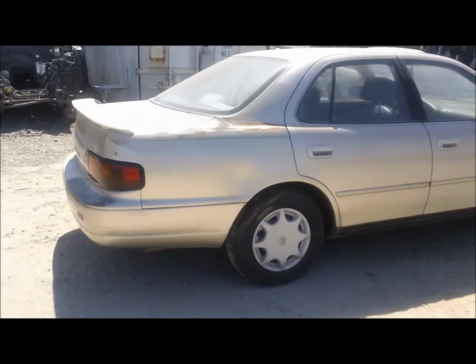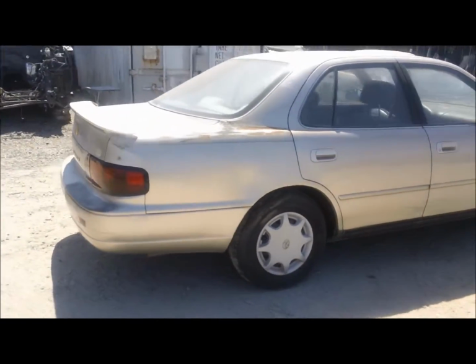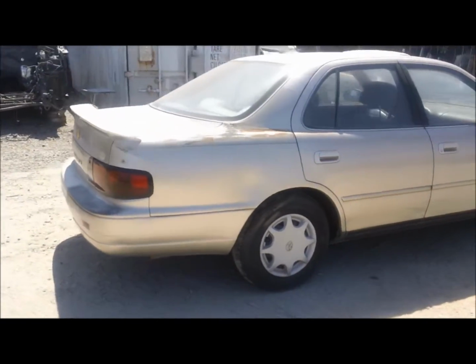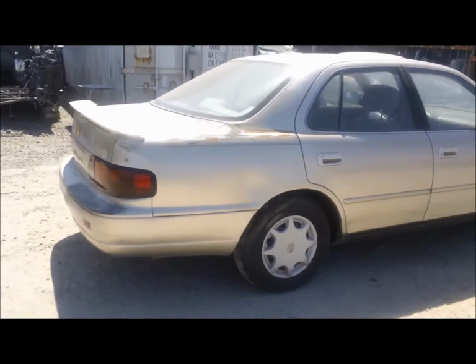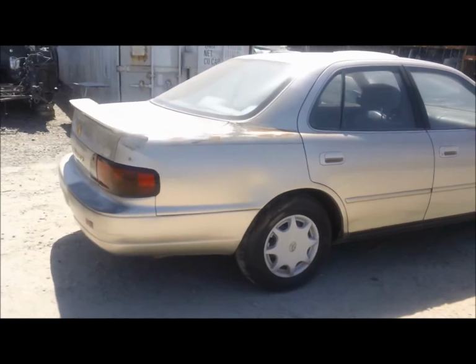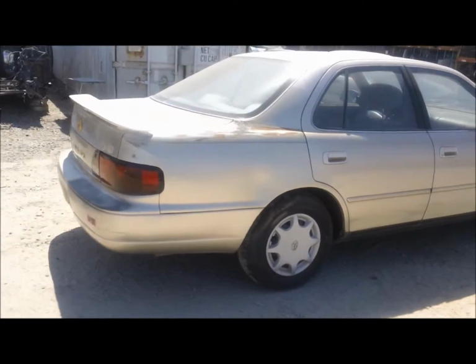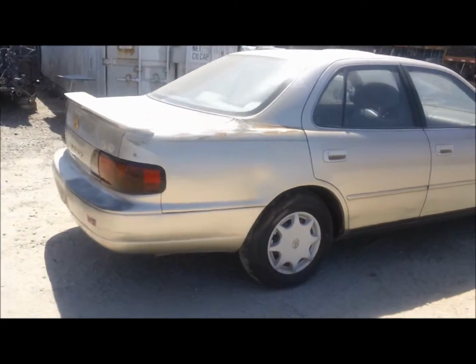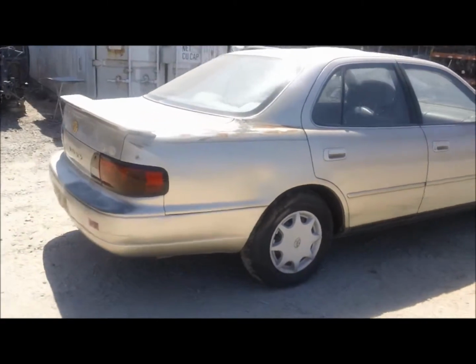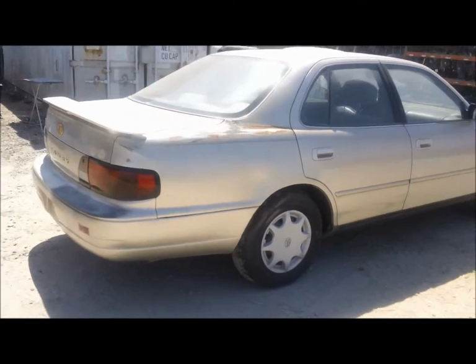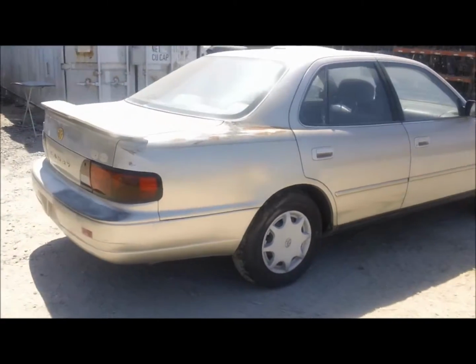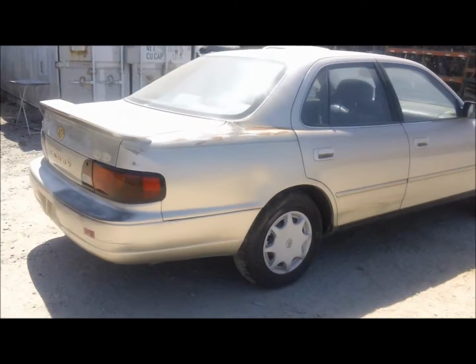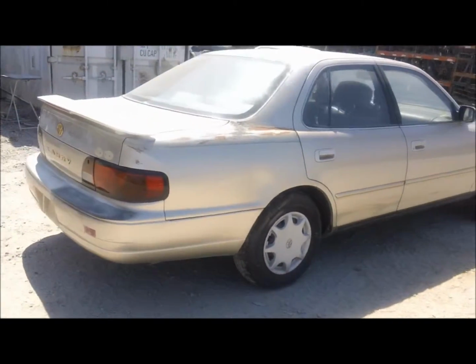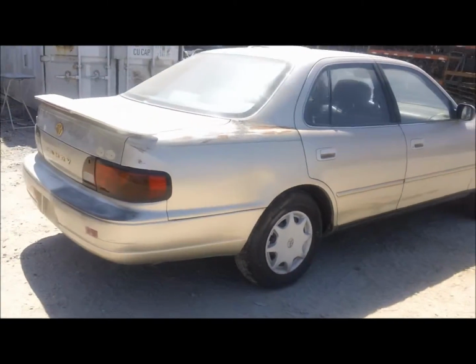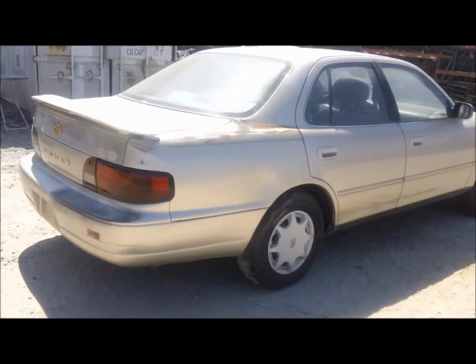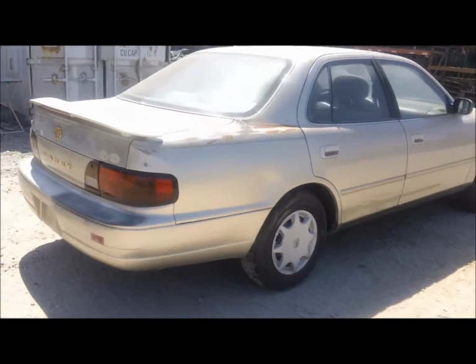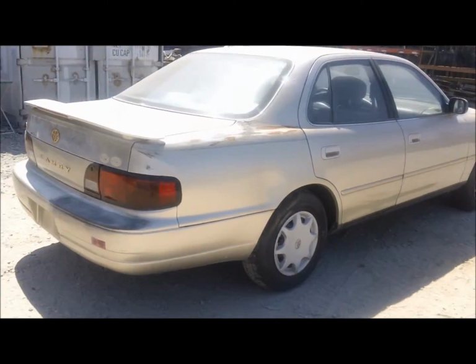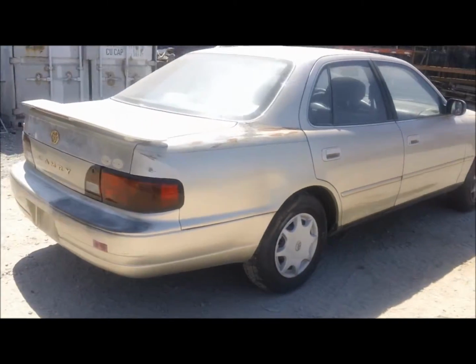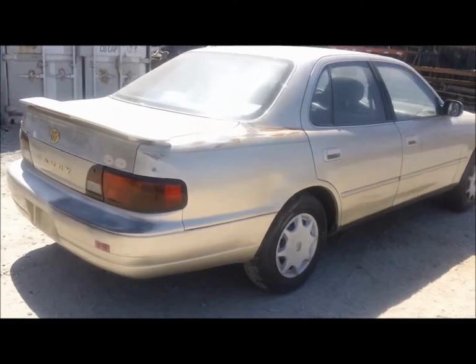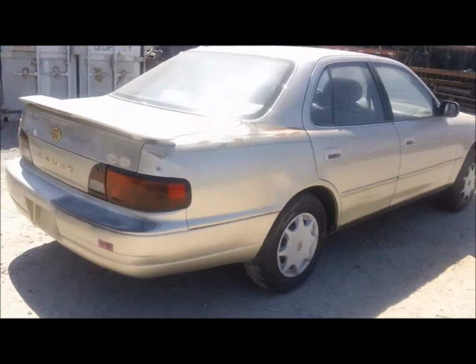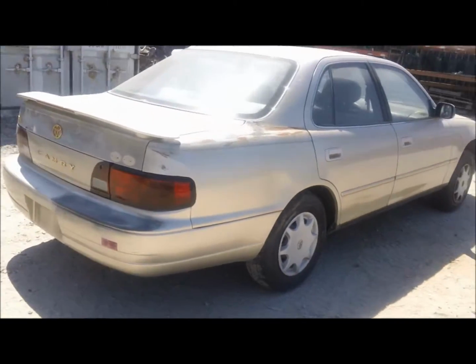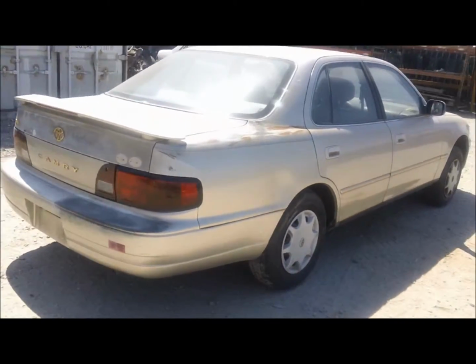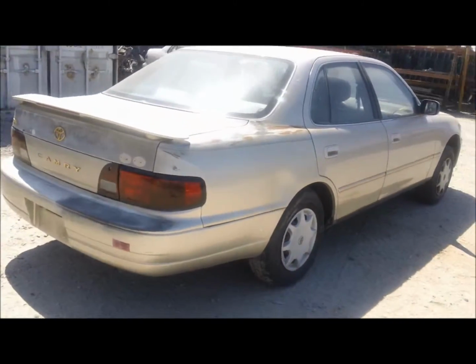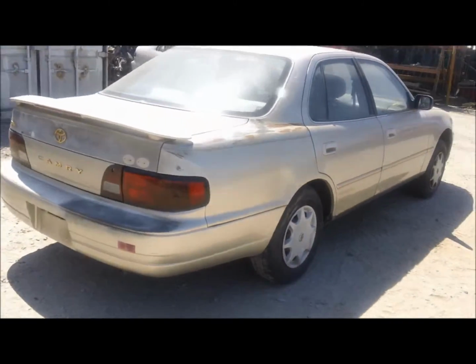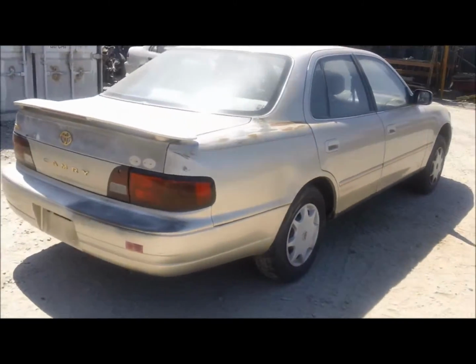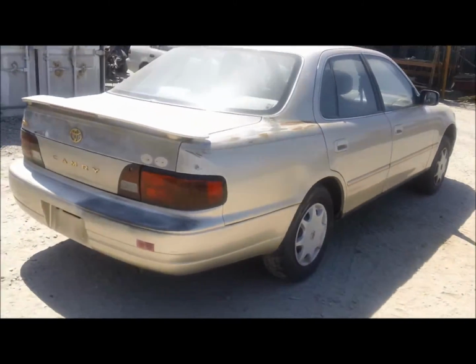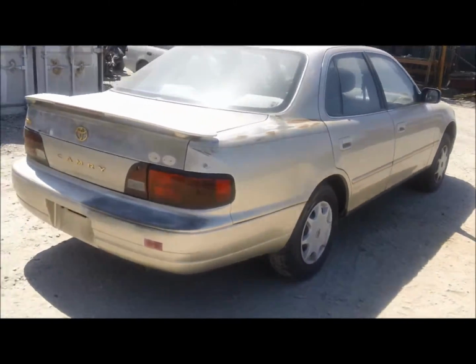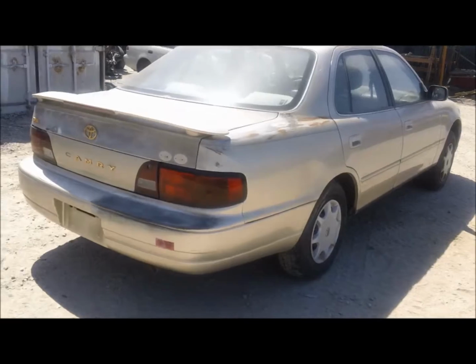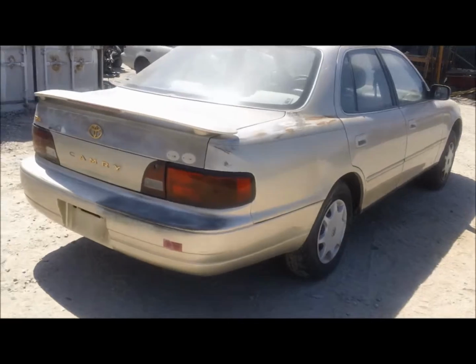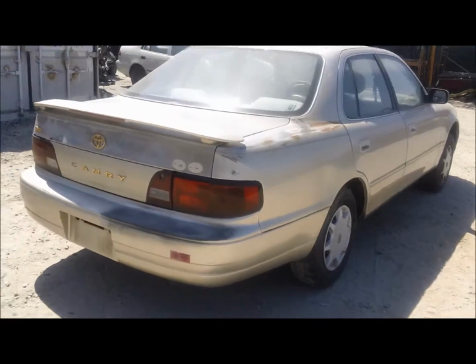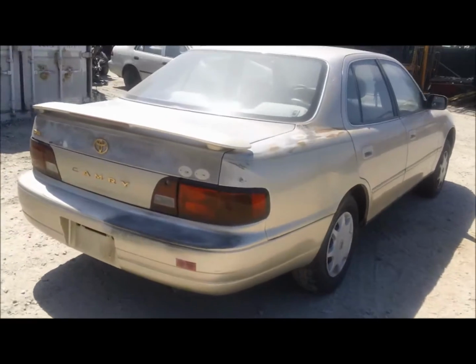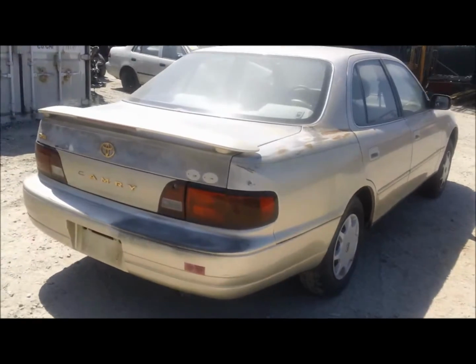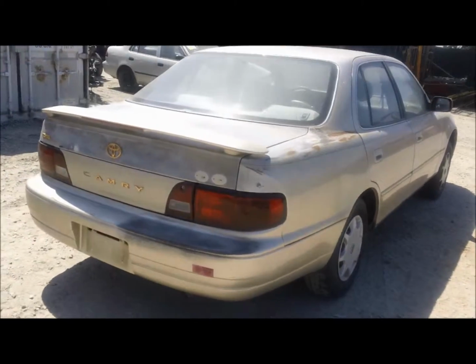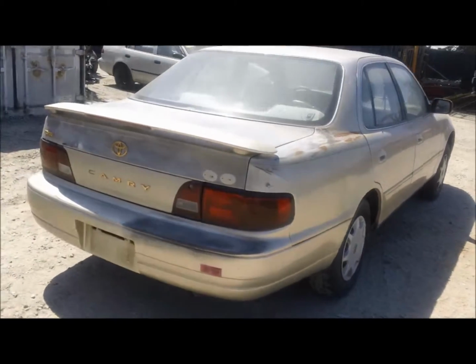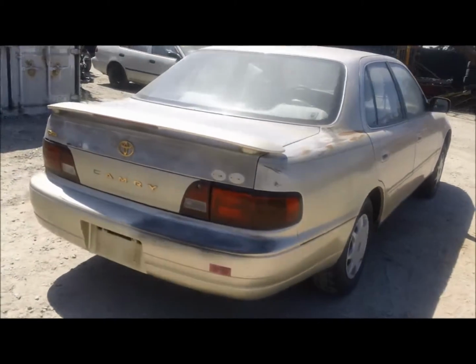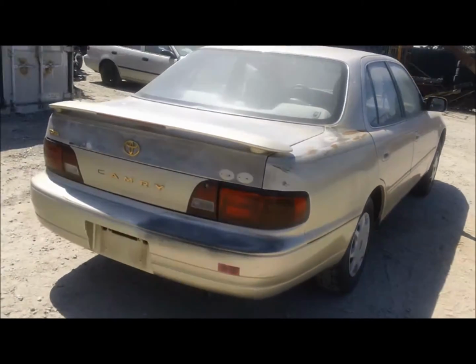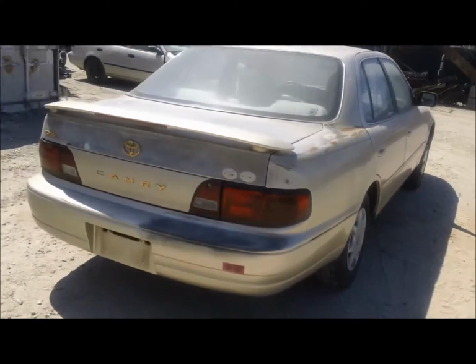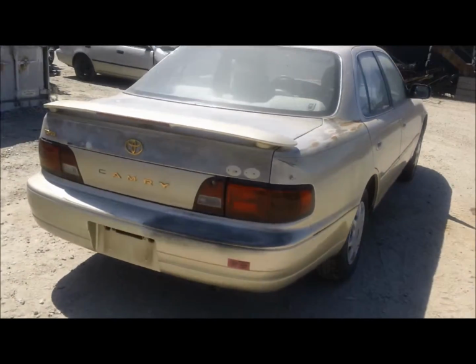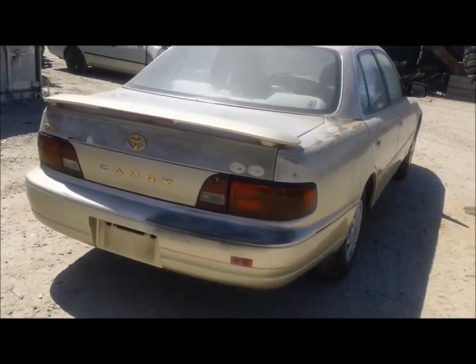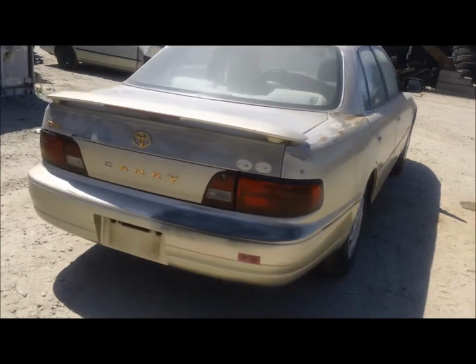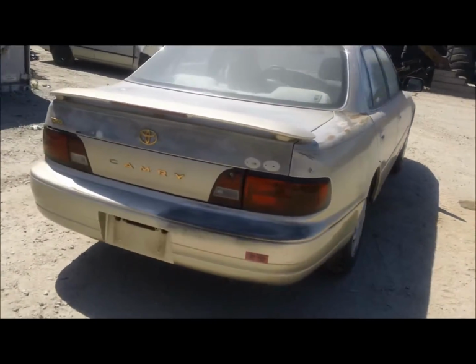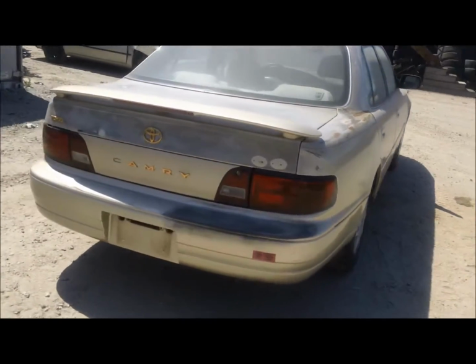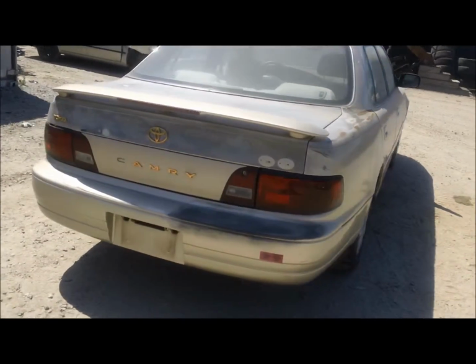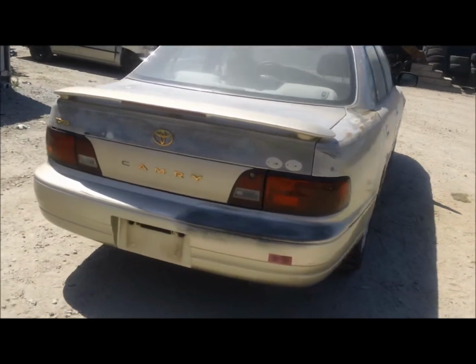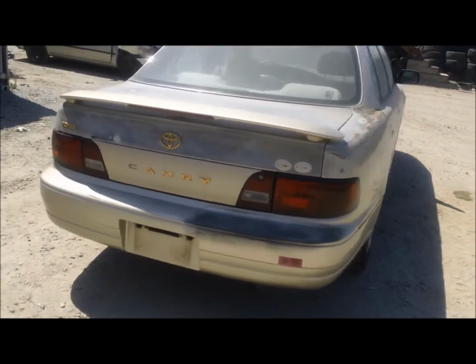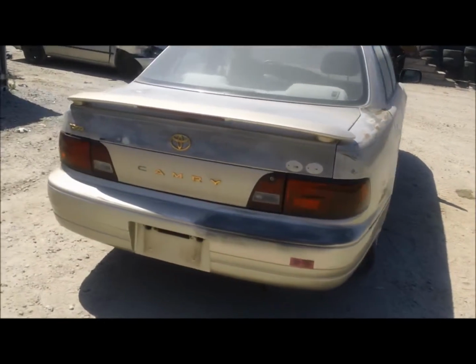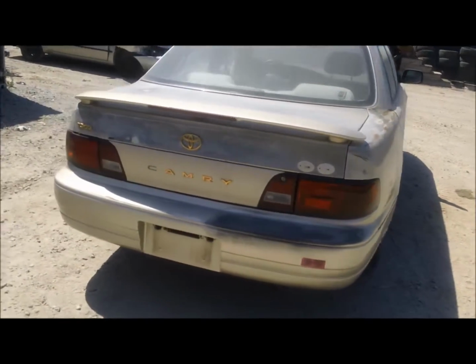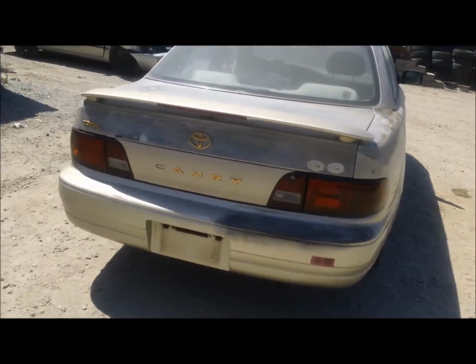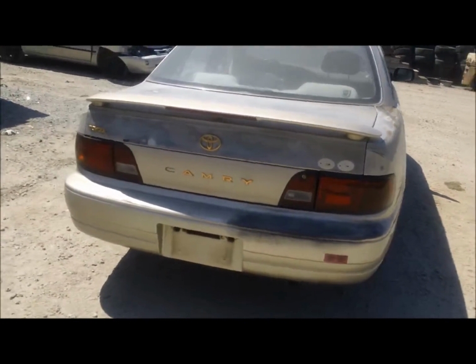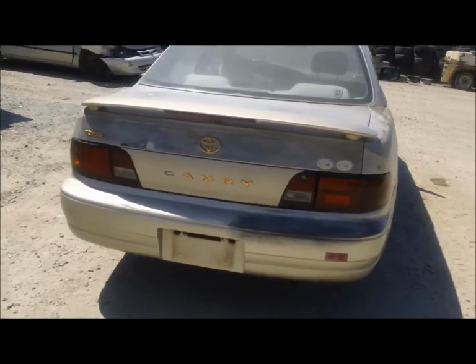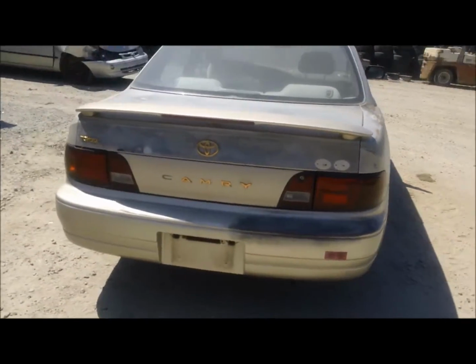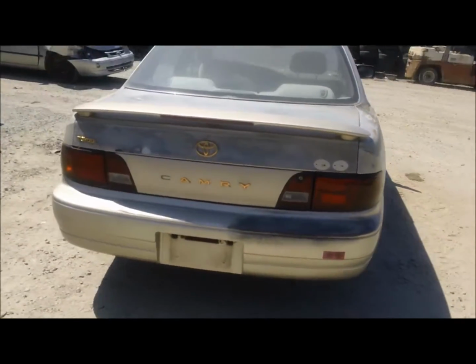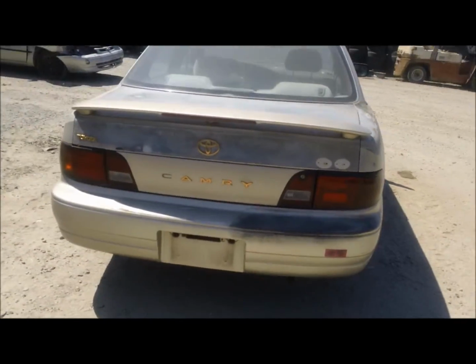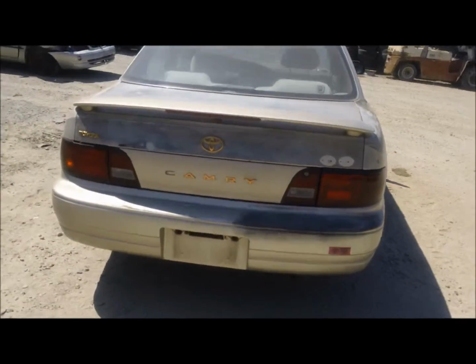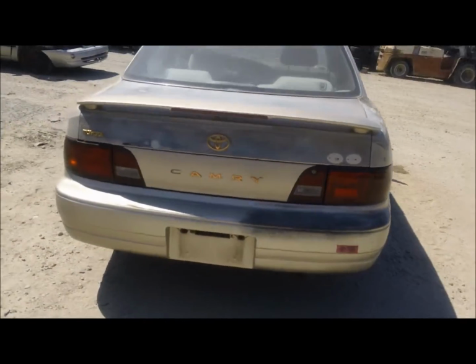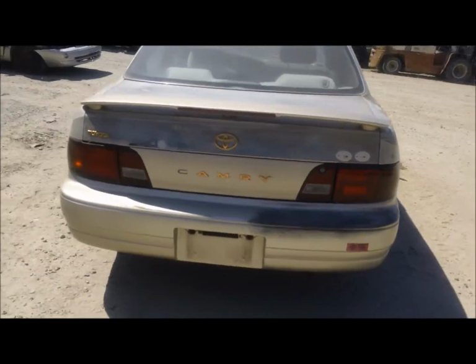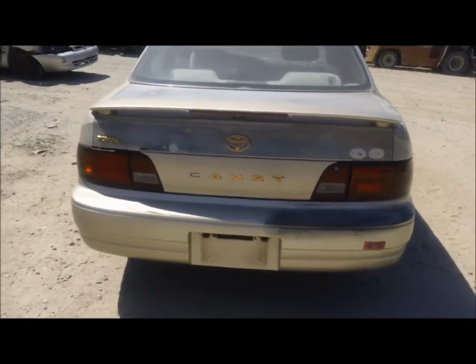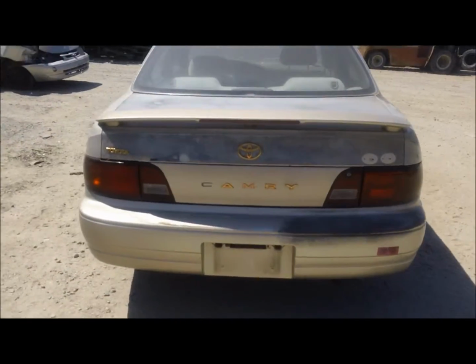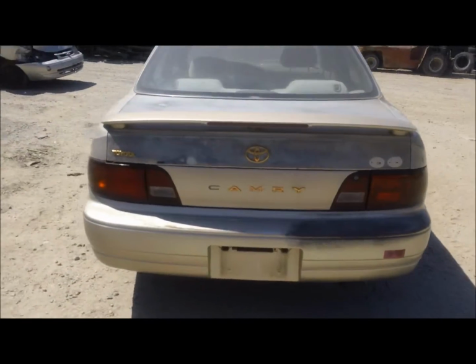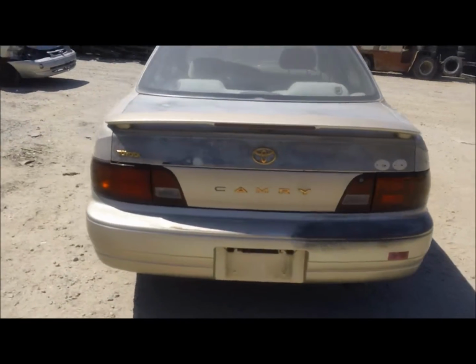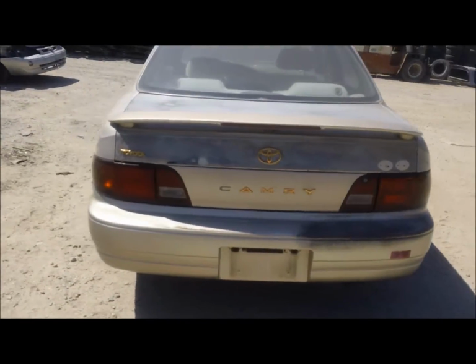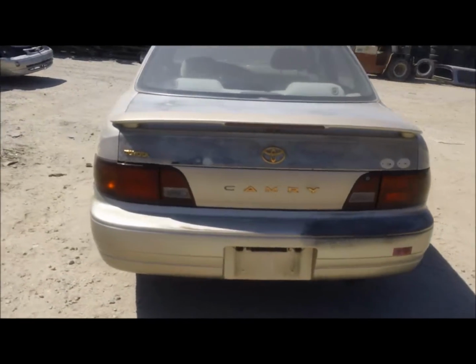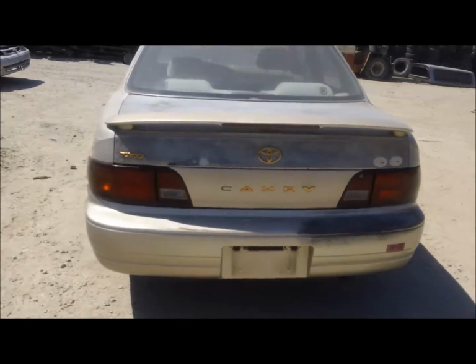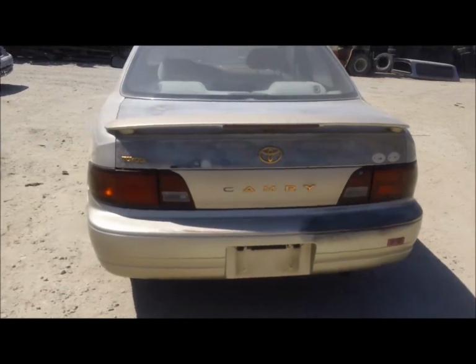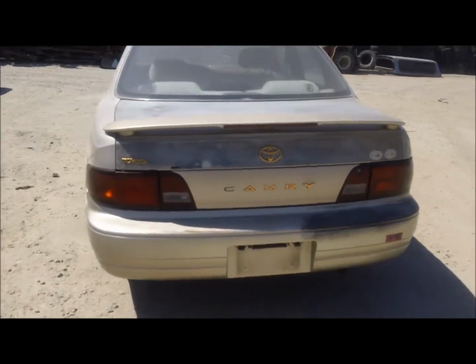It's got a lot of paint damage on the quarter panel. Trunk lid is the same. Rear bumper's got the same kind of condition.